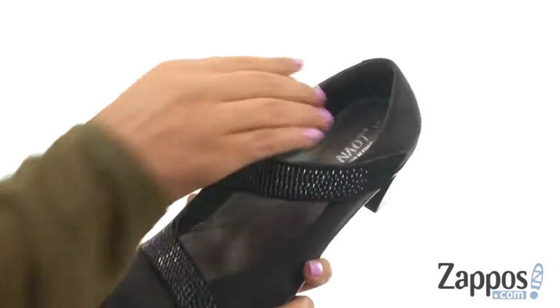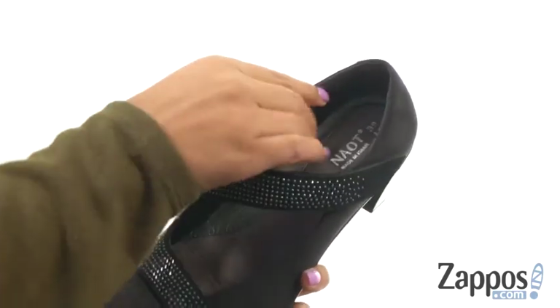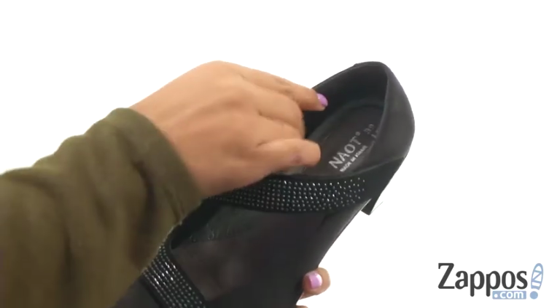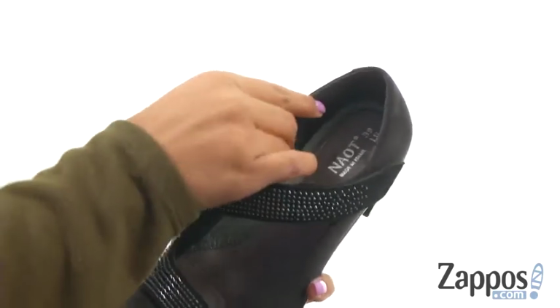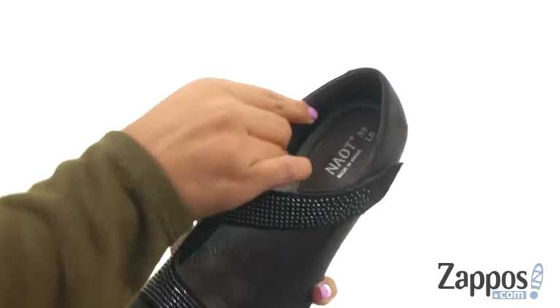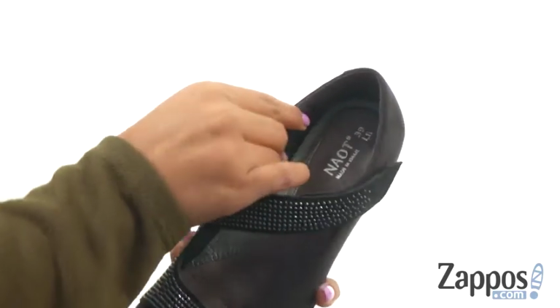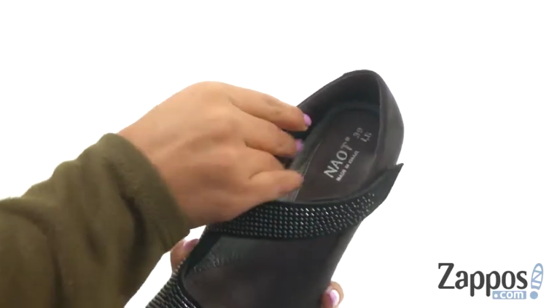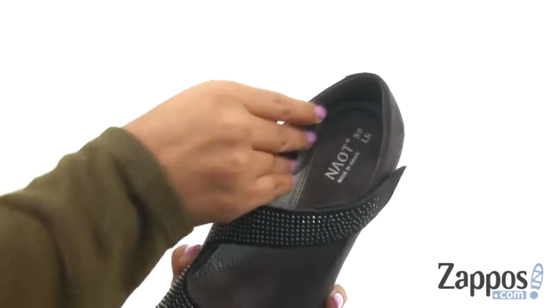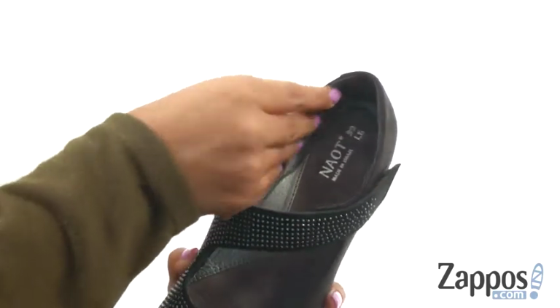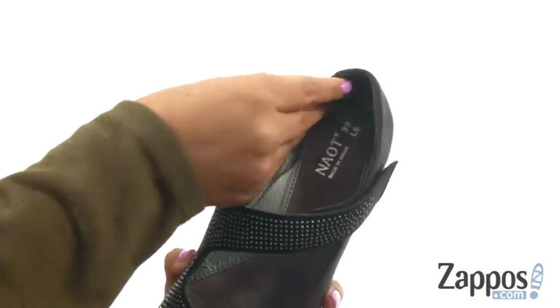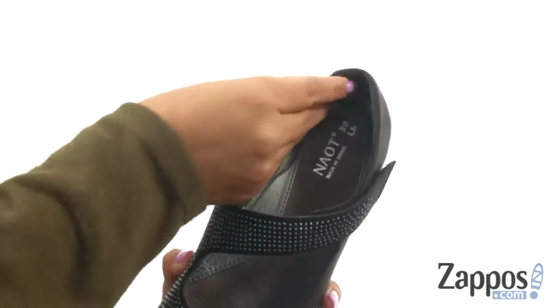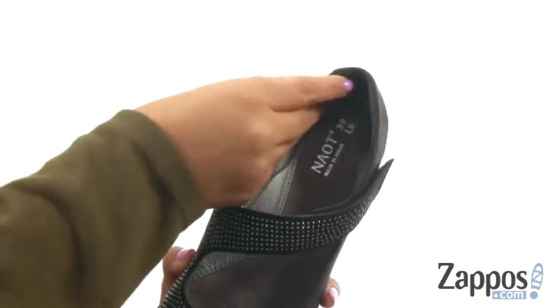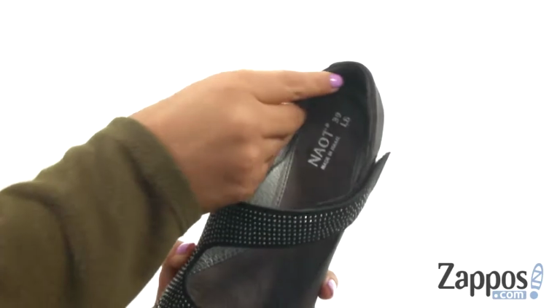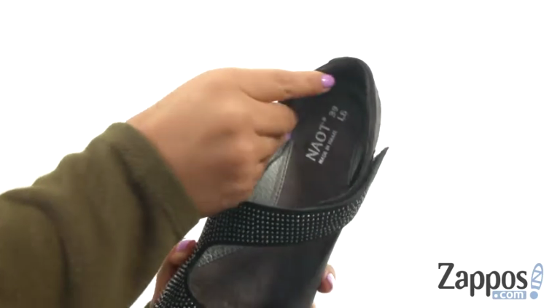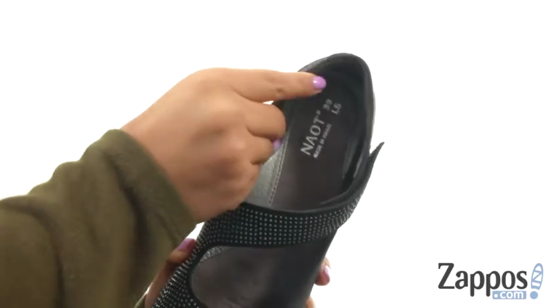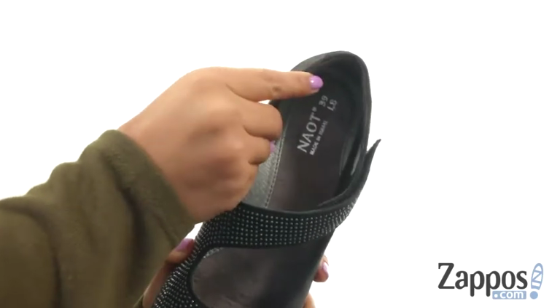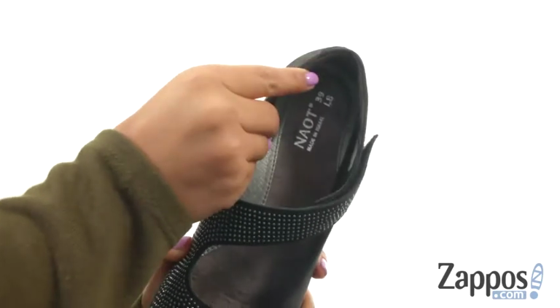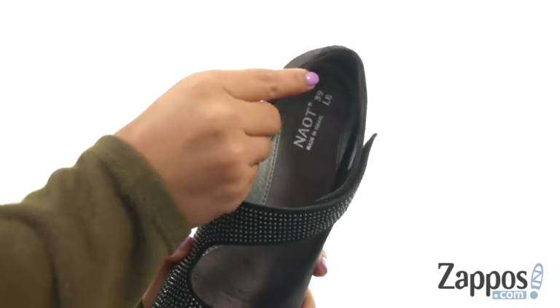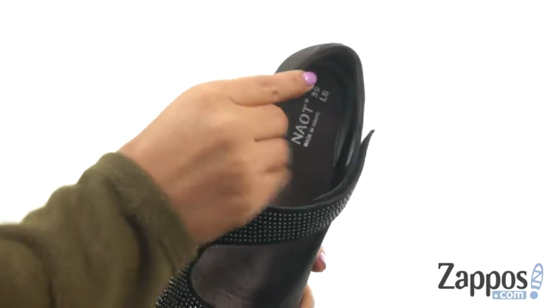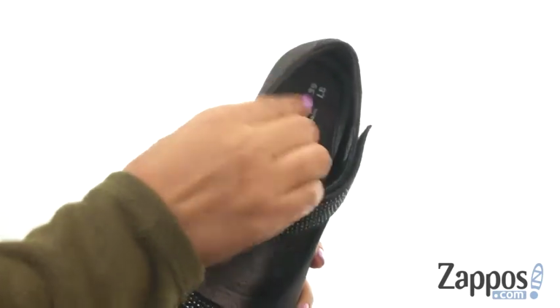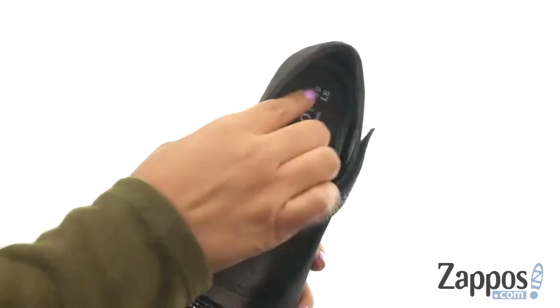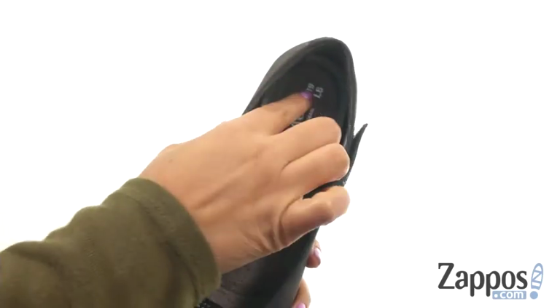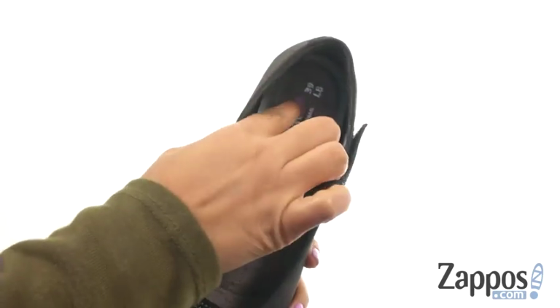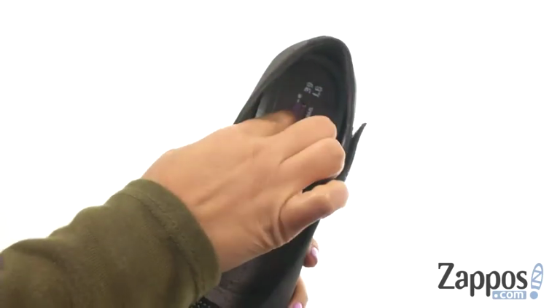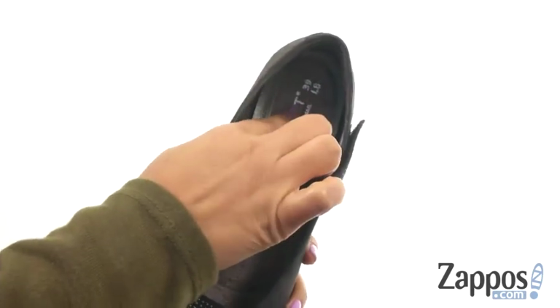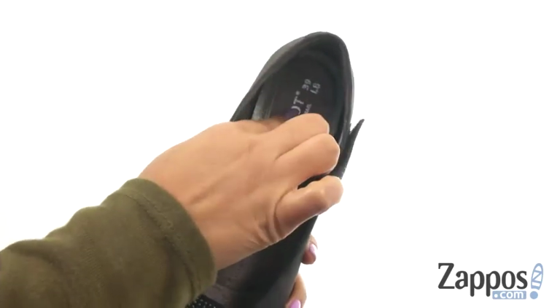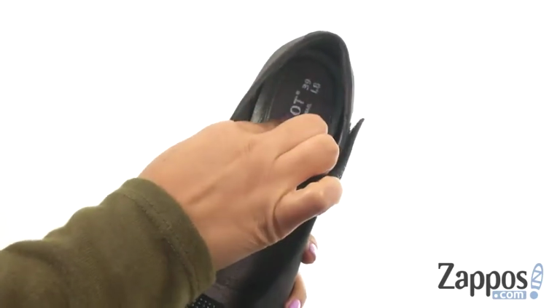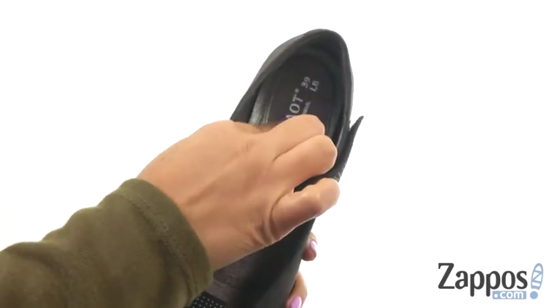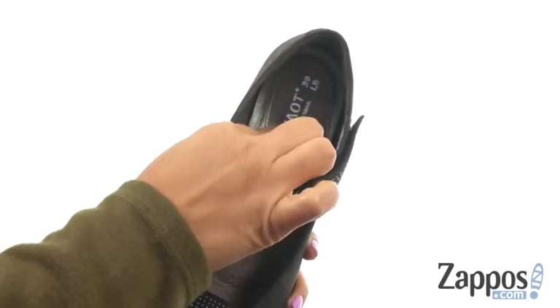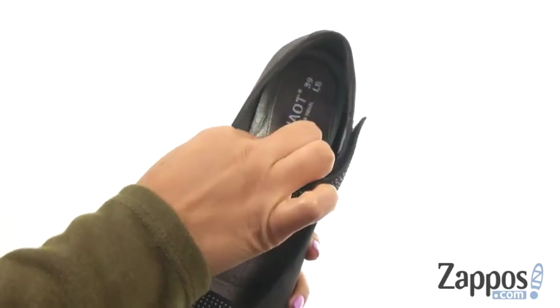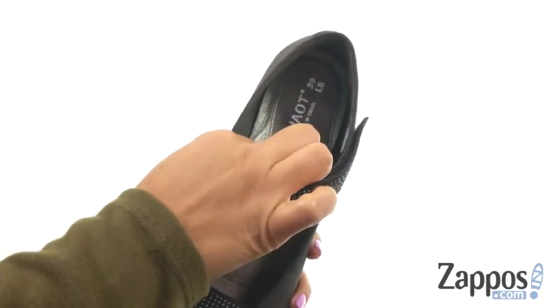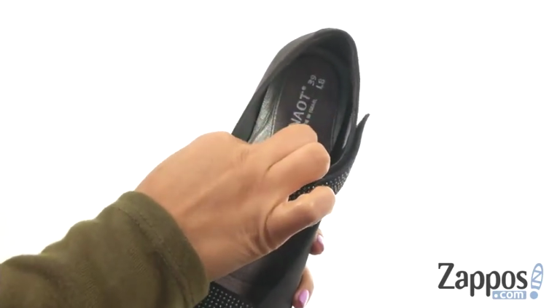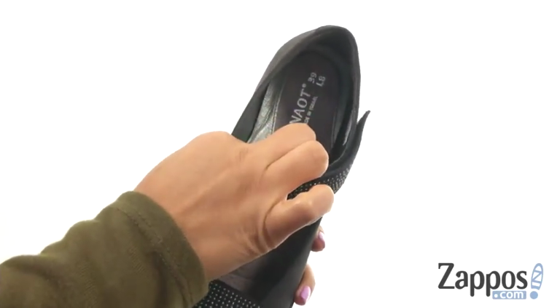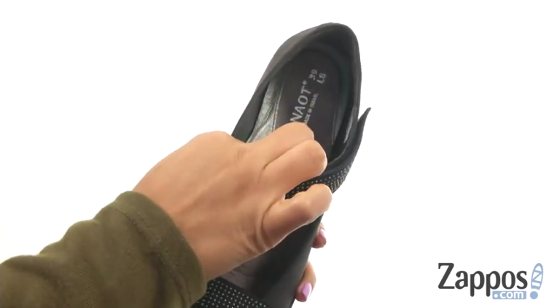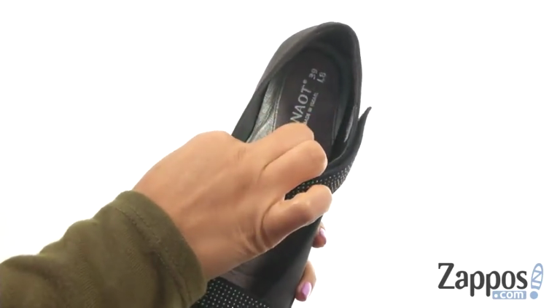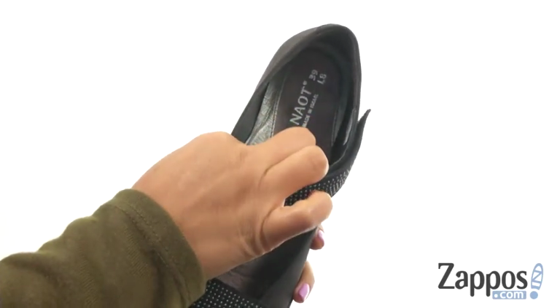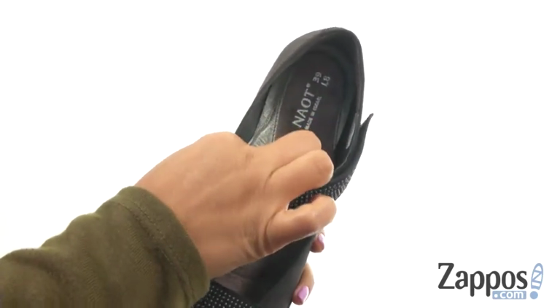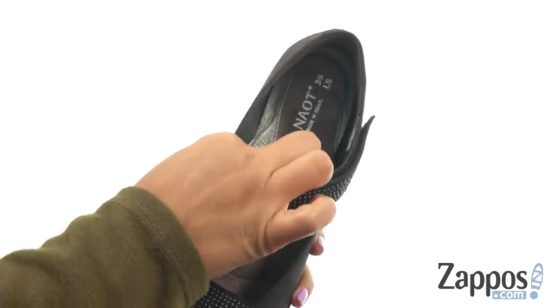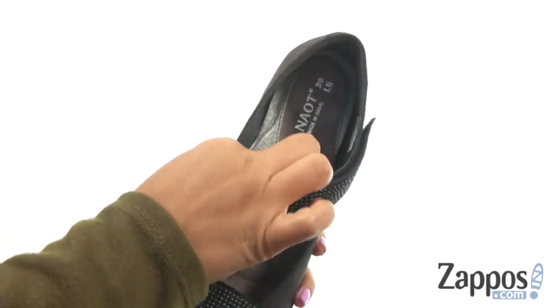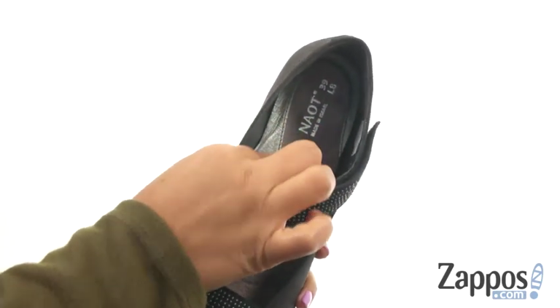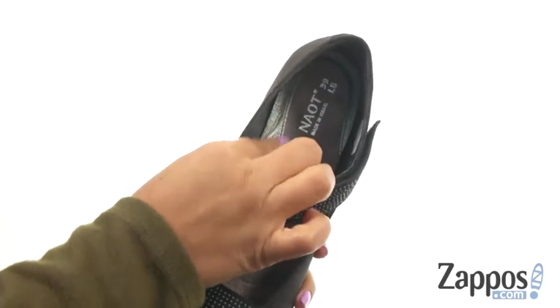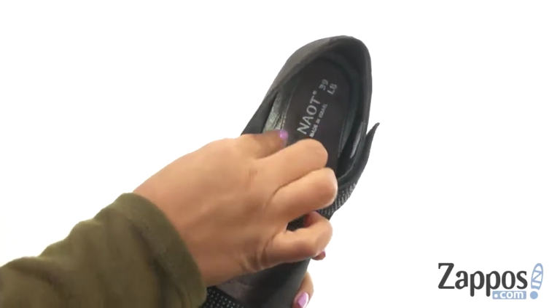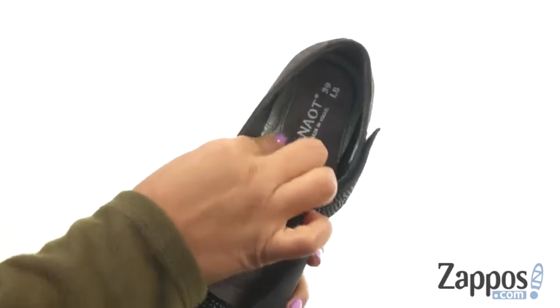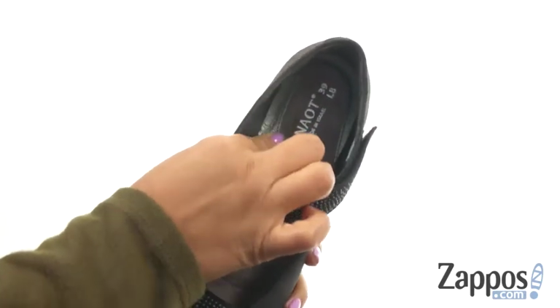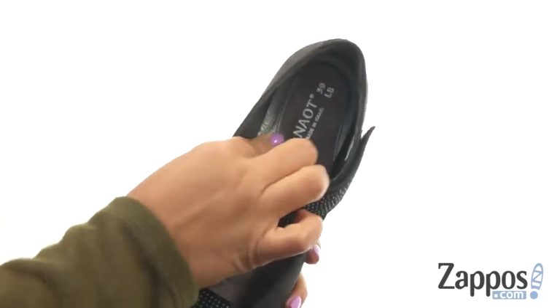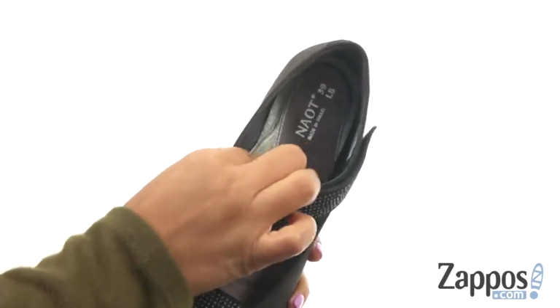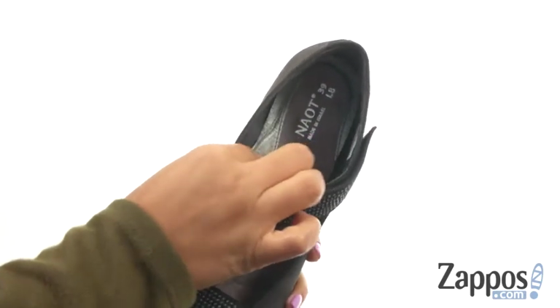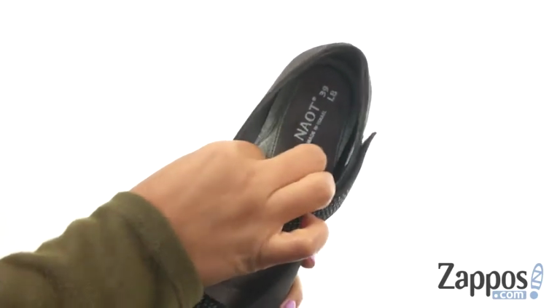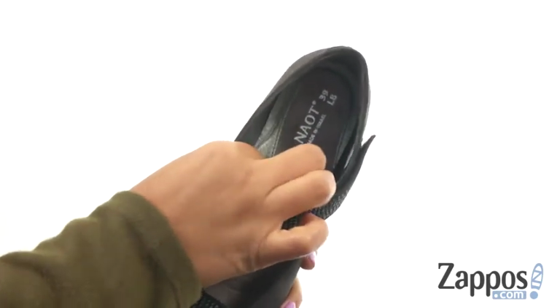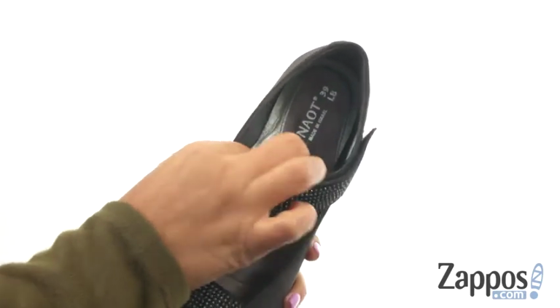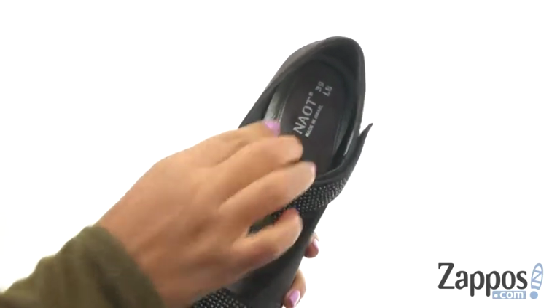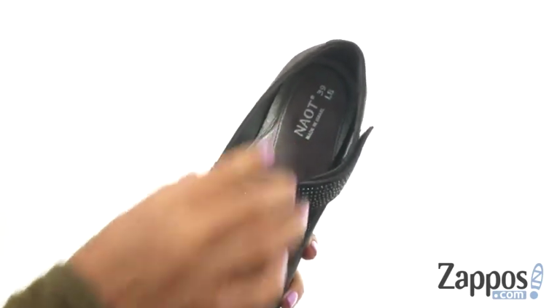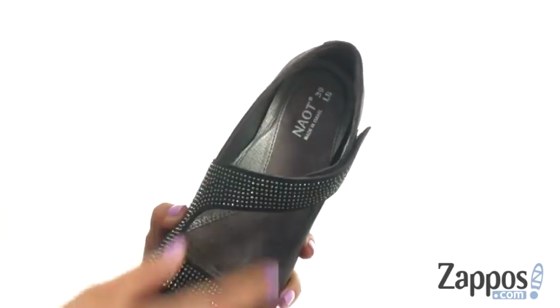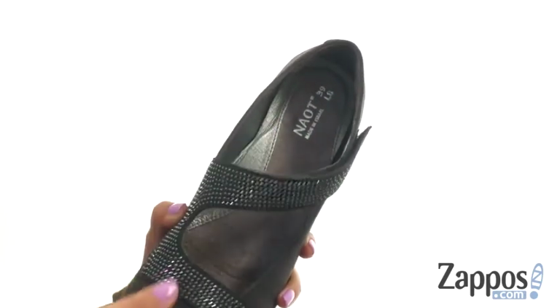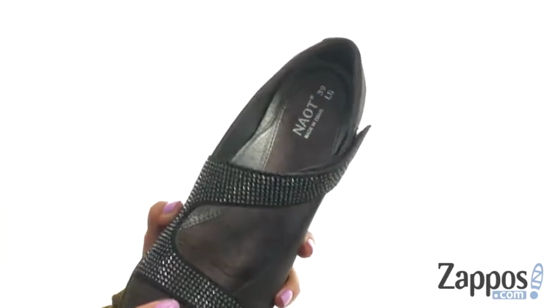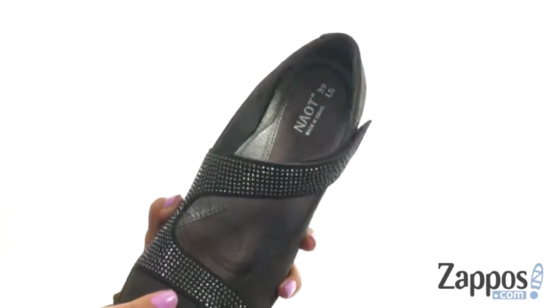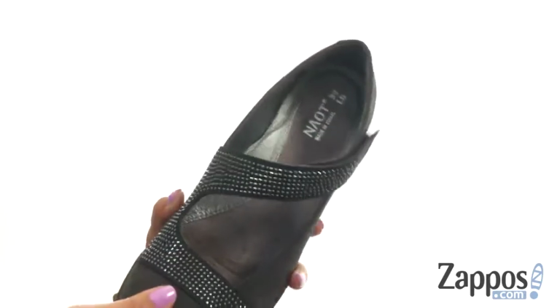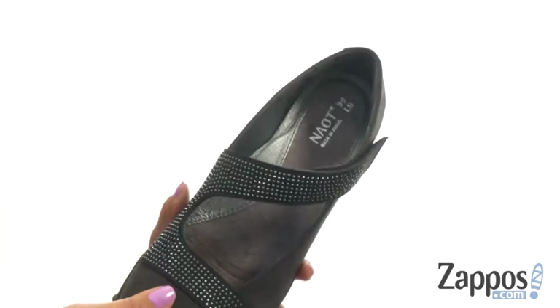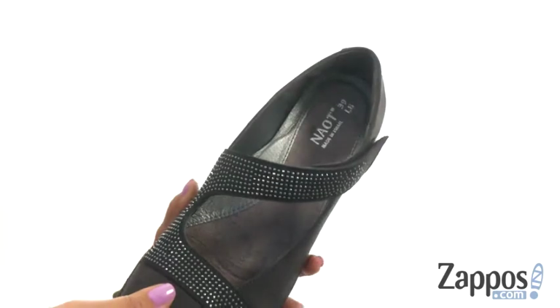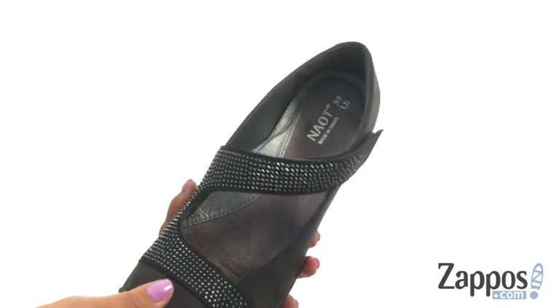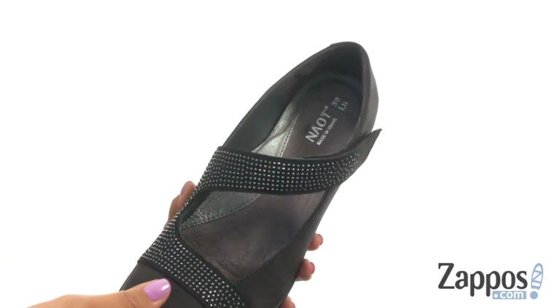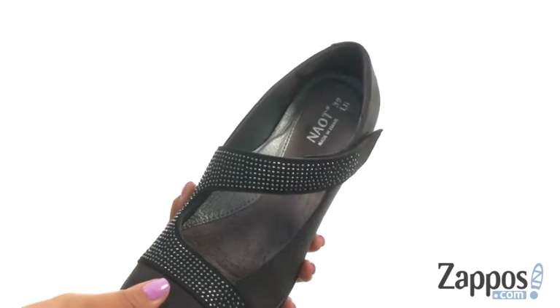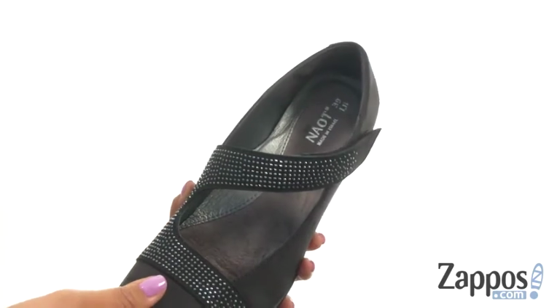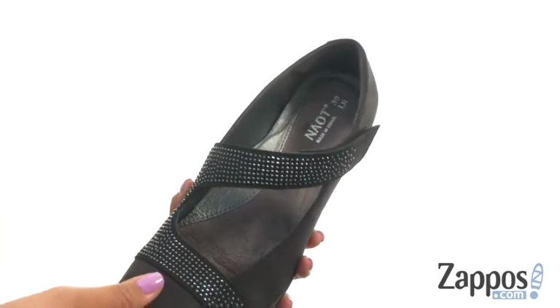On the inside, there's soft linings with a shock absorbing leather covered memory foam footbed that will provide comfort and support.